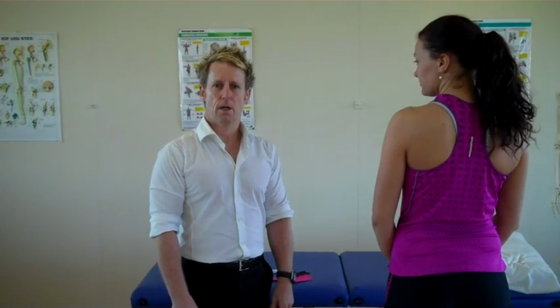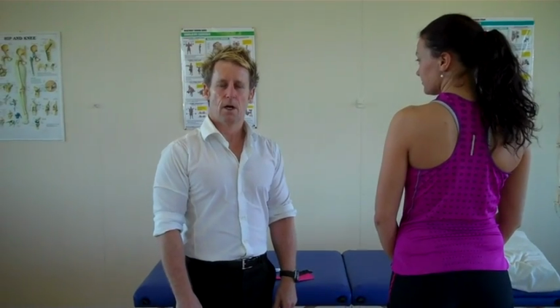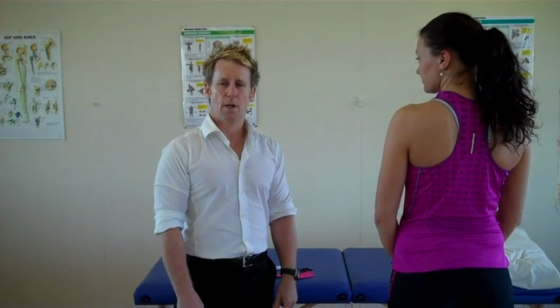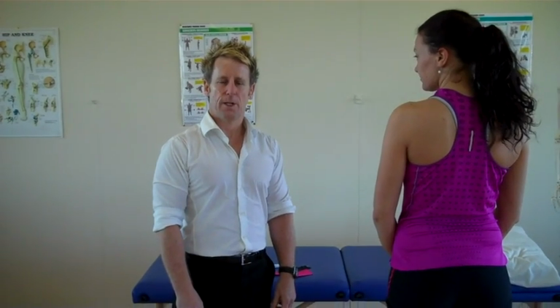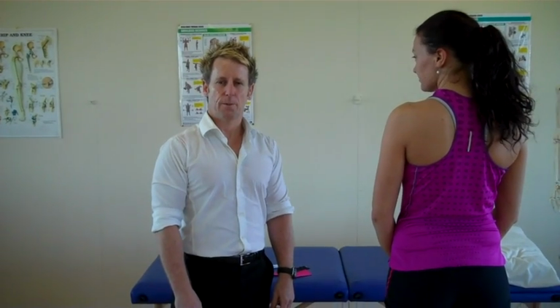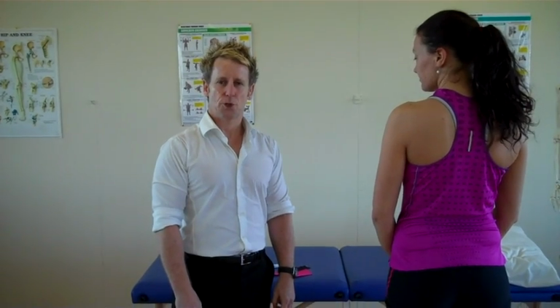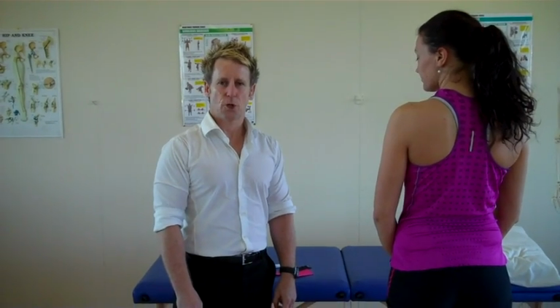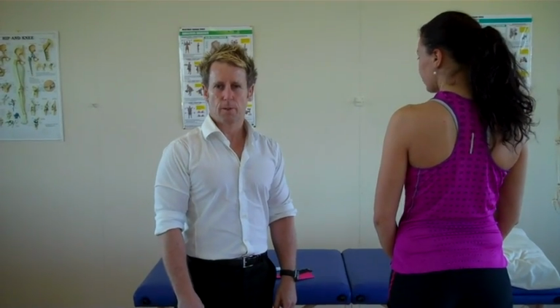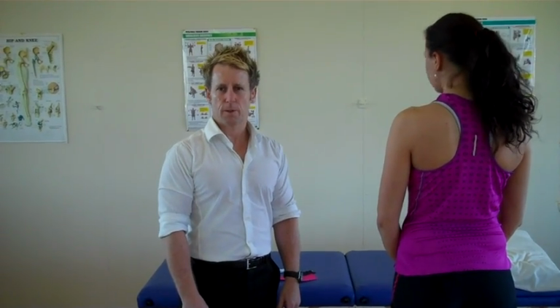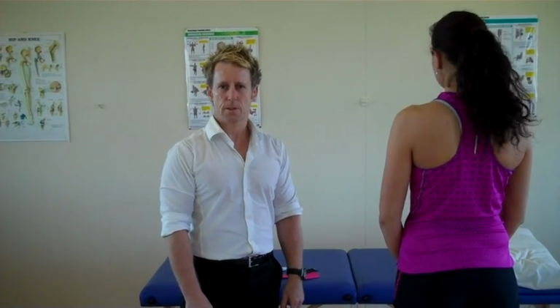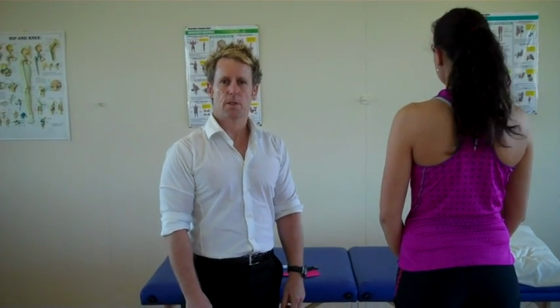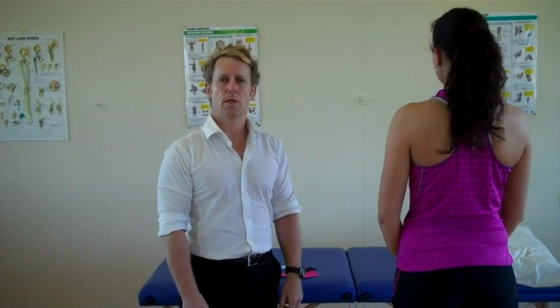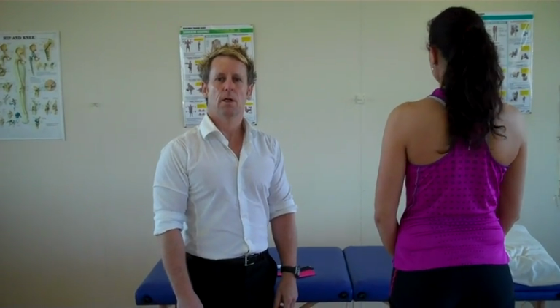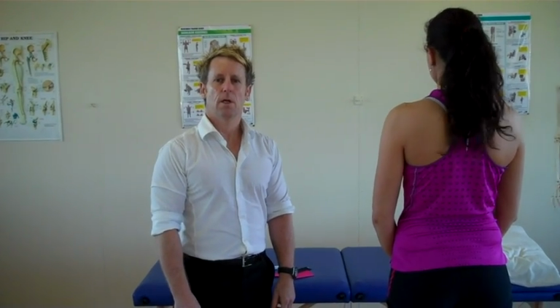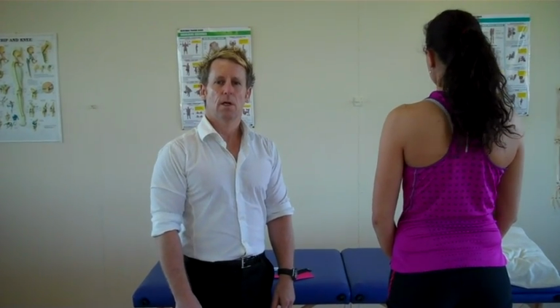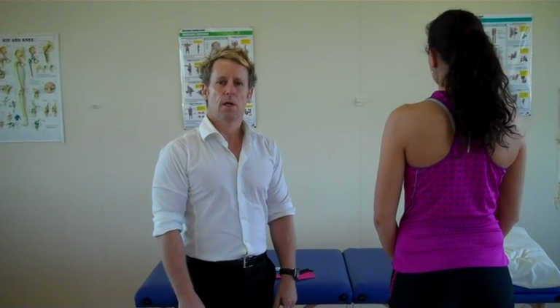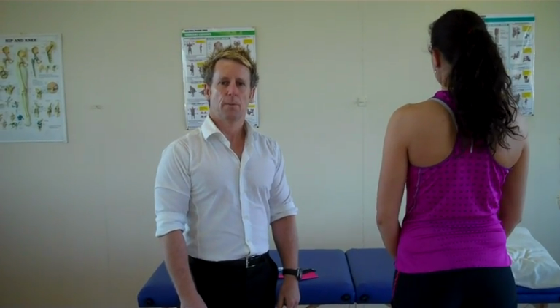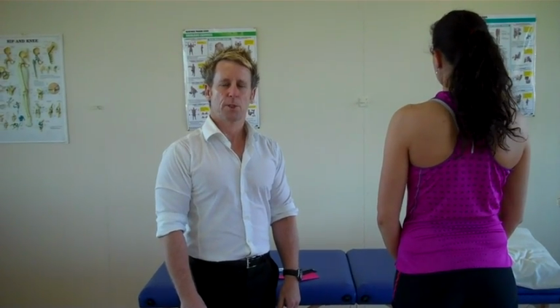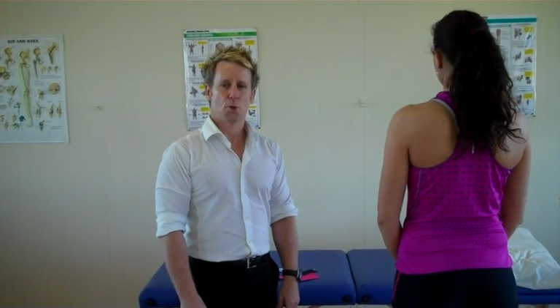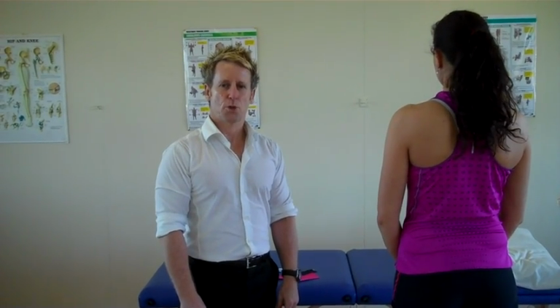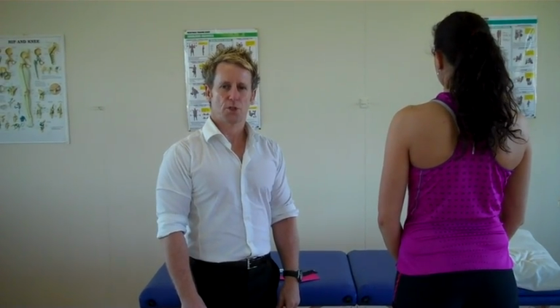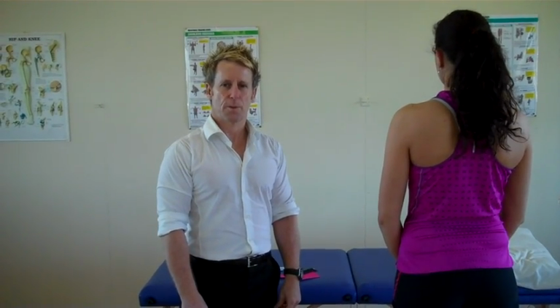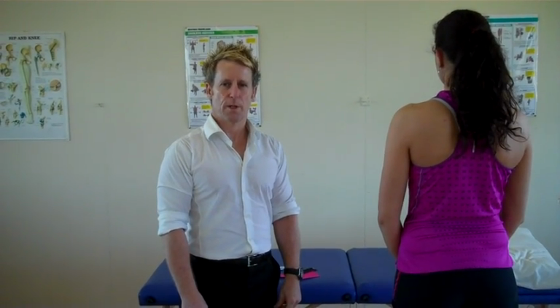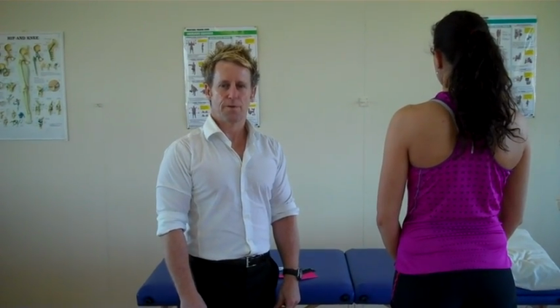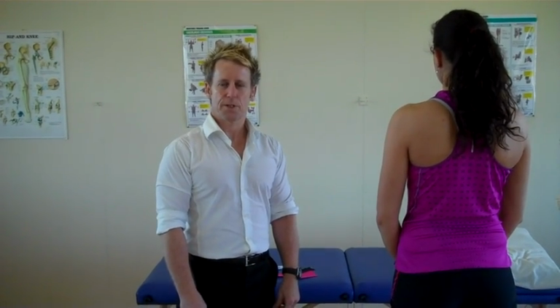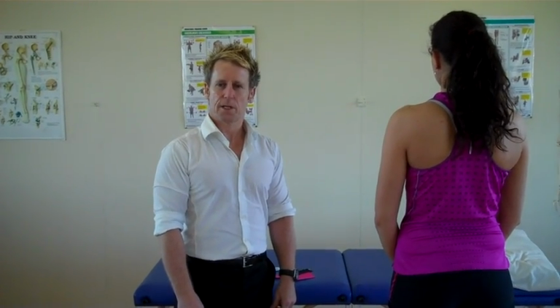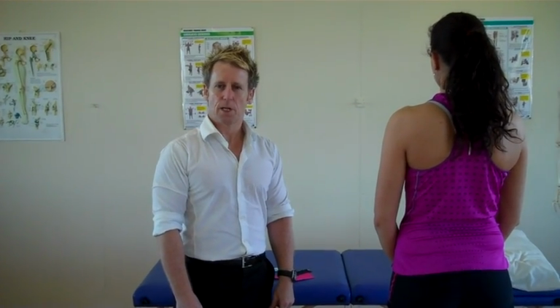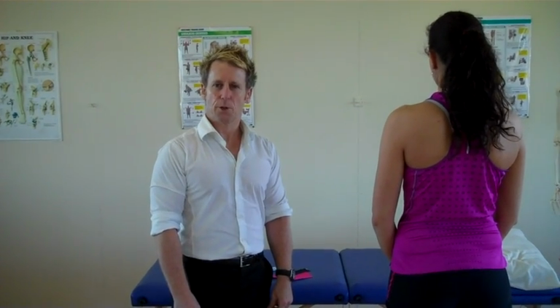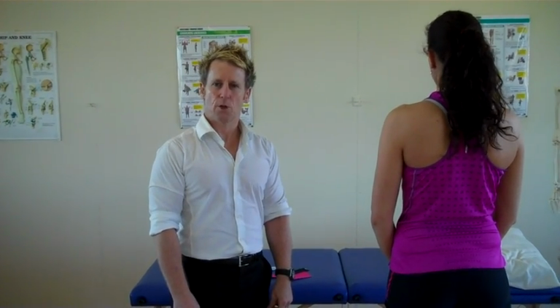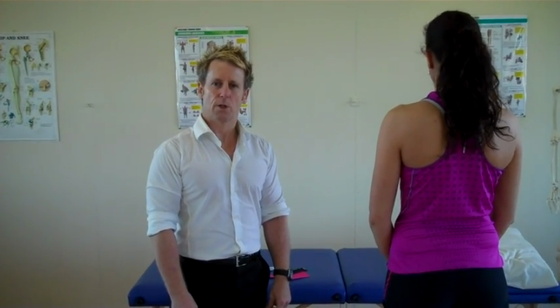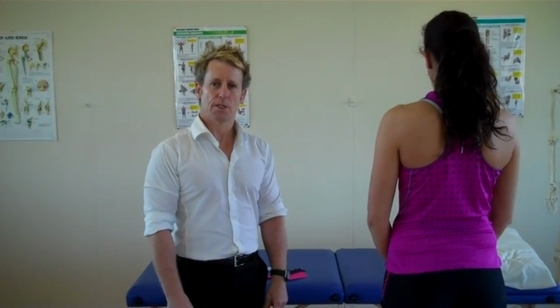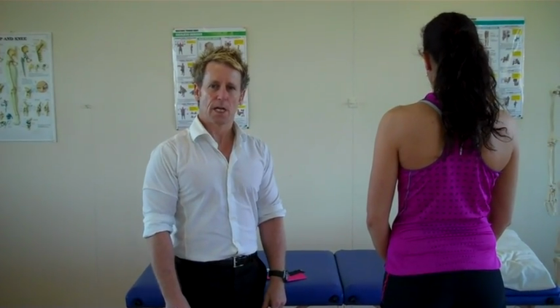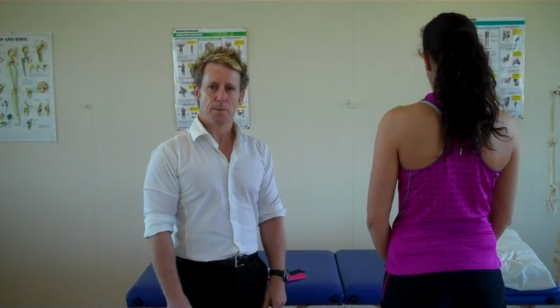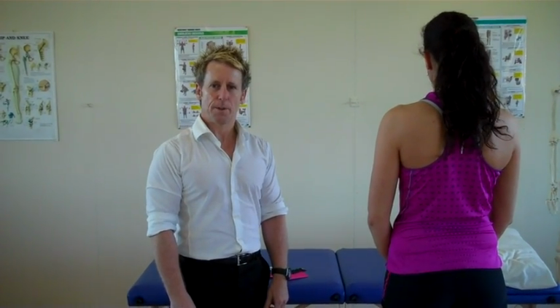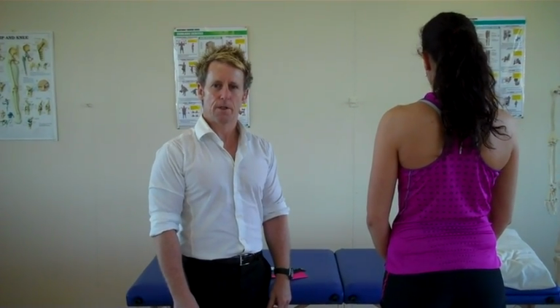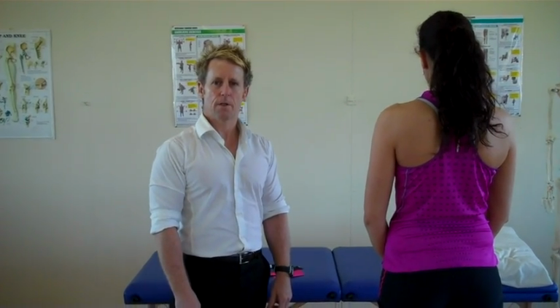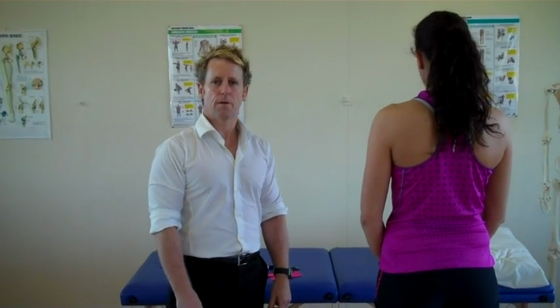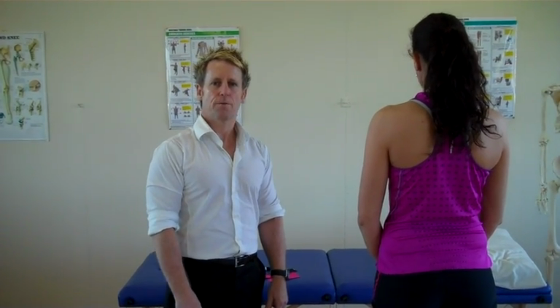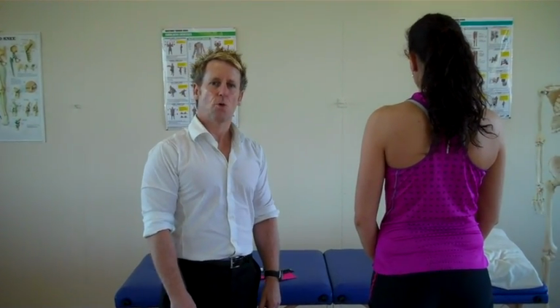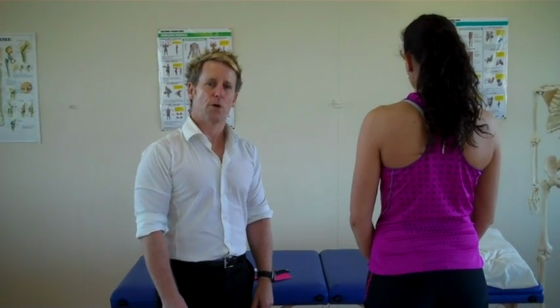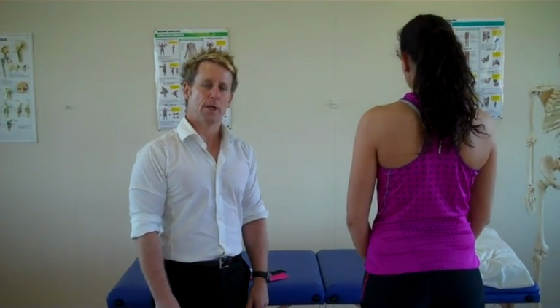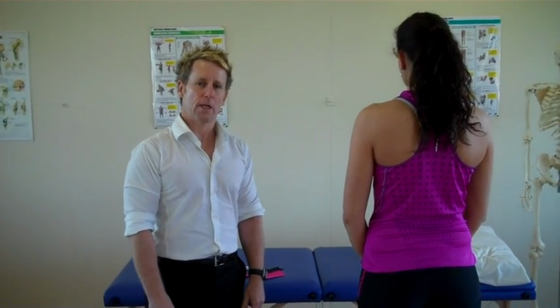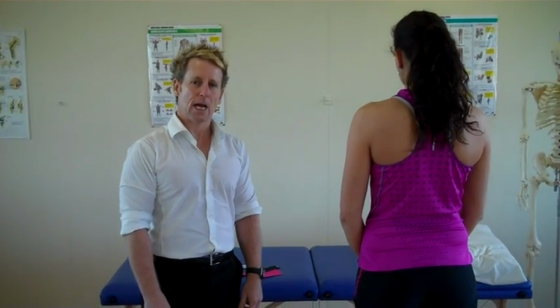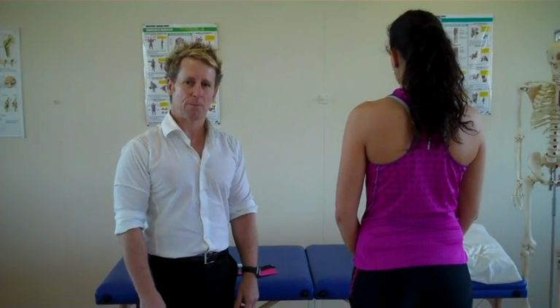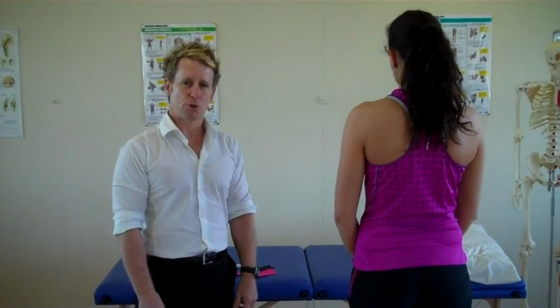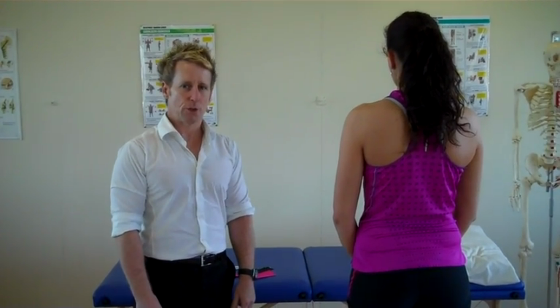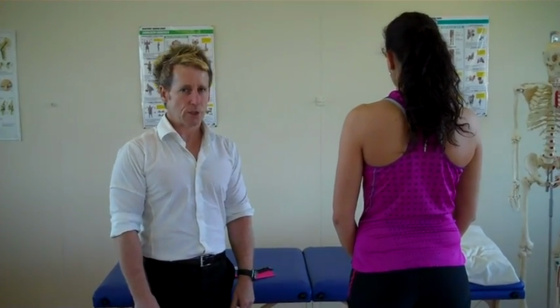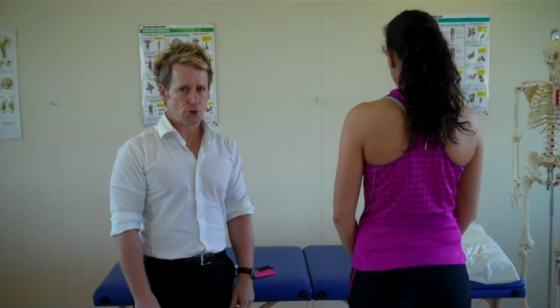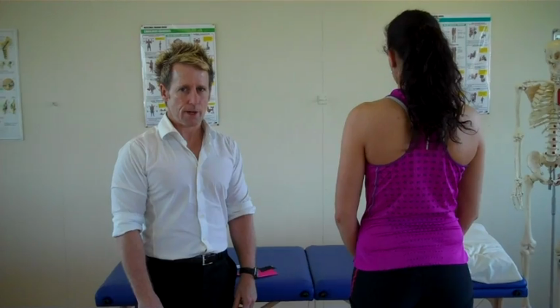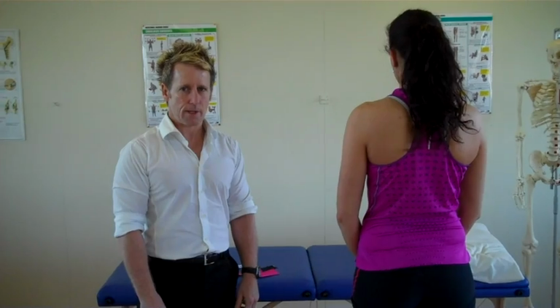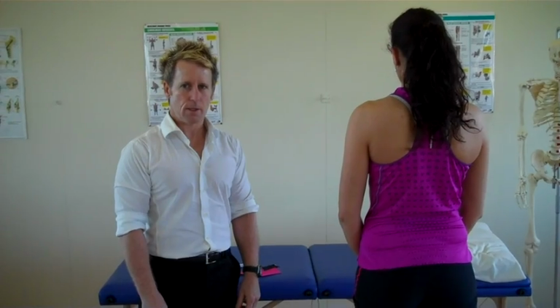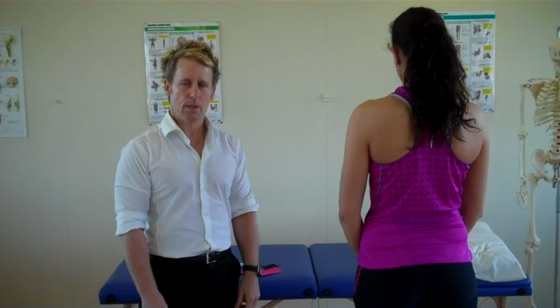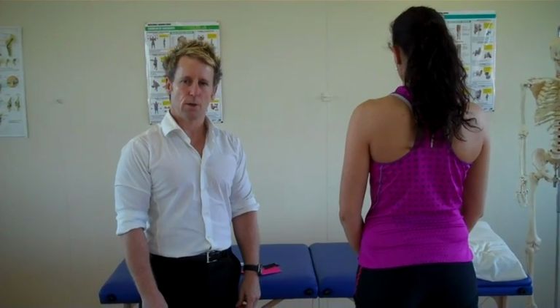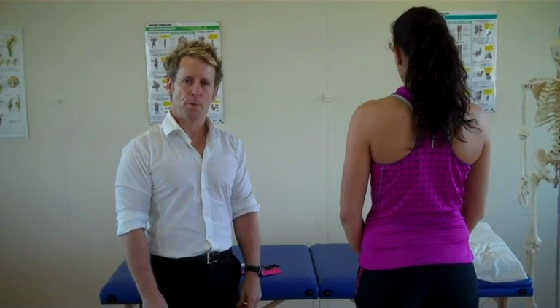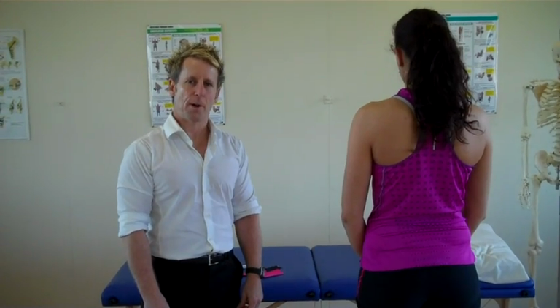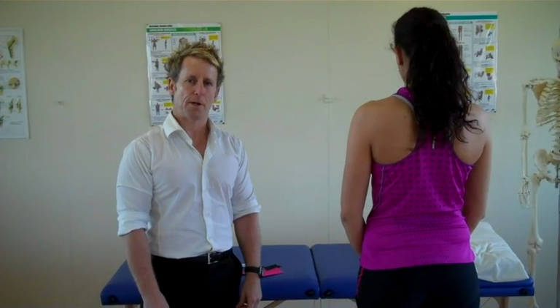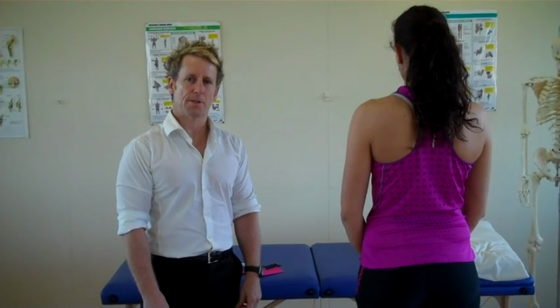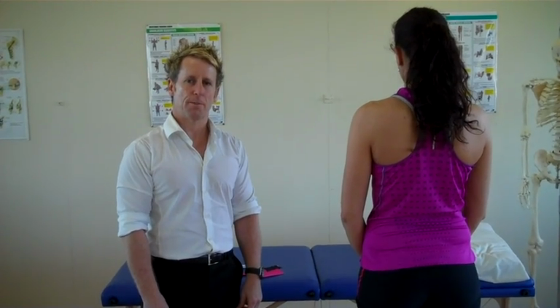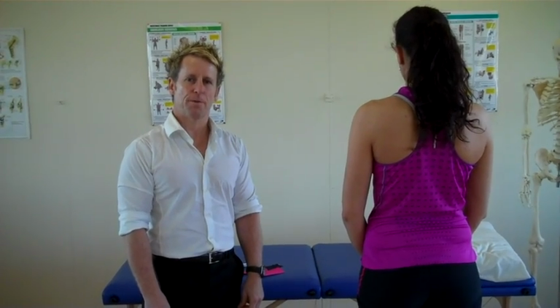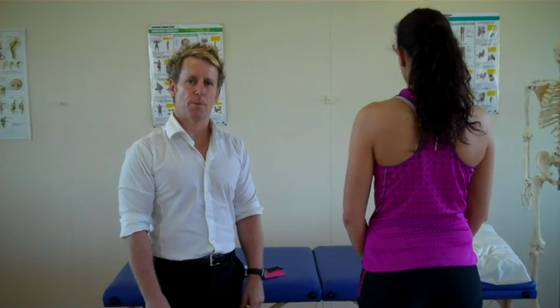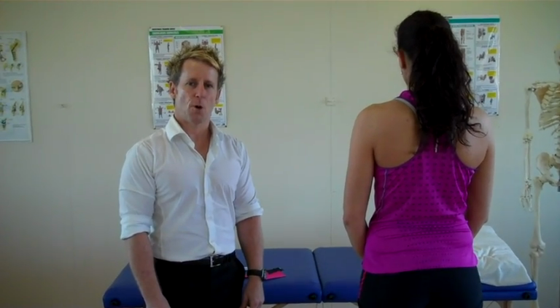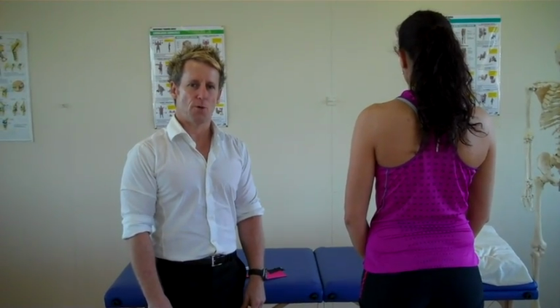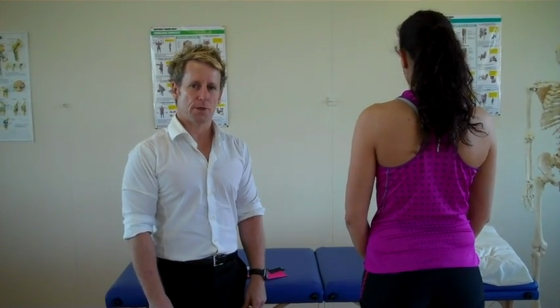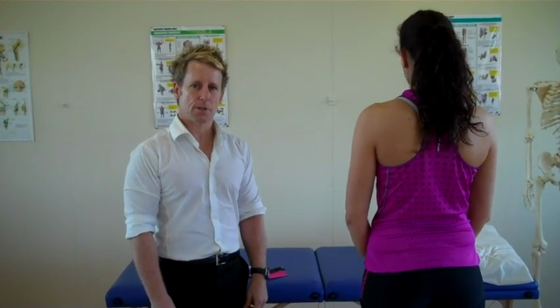Hi, my name is John Gibbons. I'm a sports osteopath and today we're going to look at taping for a hamstring strain of the bicep femoris.